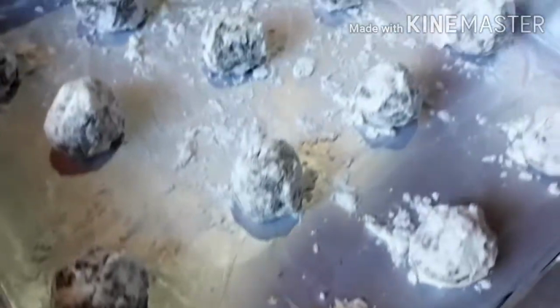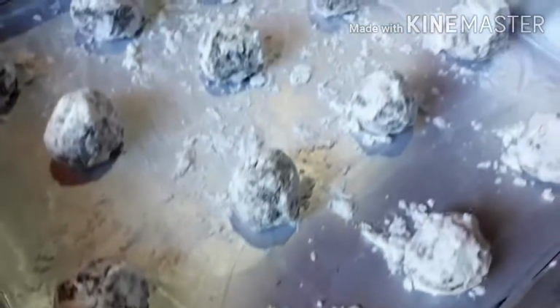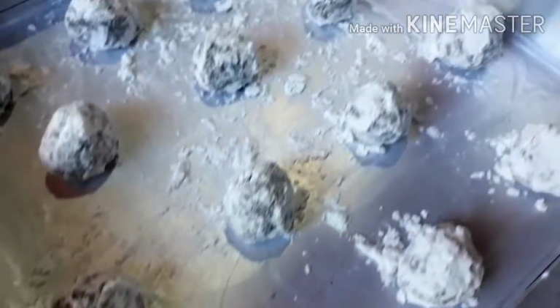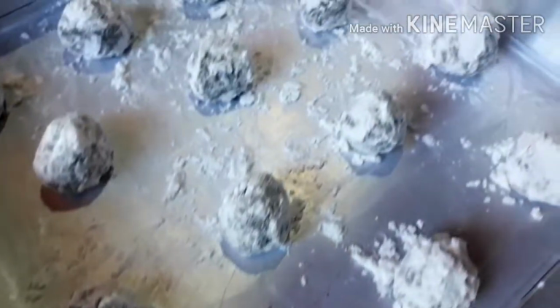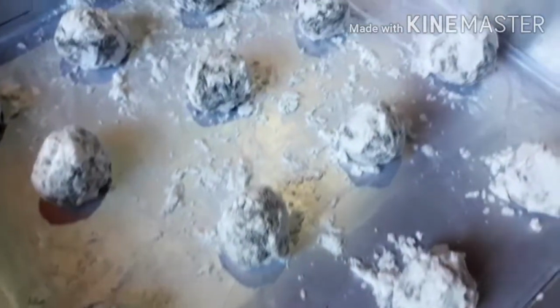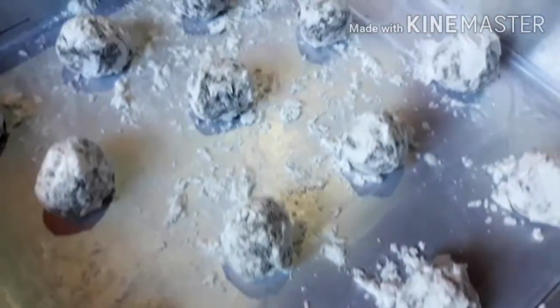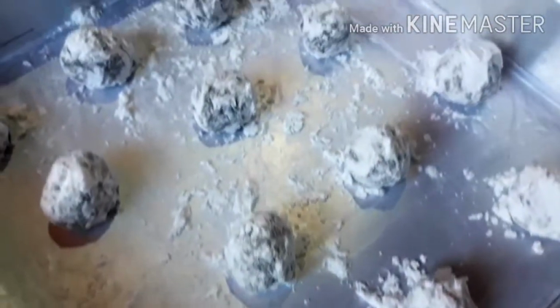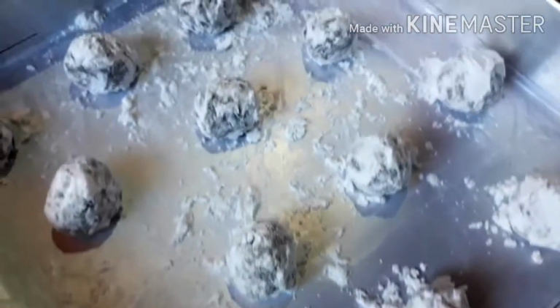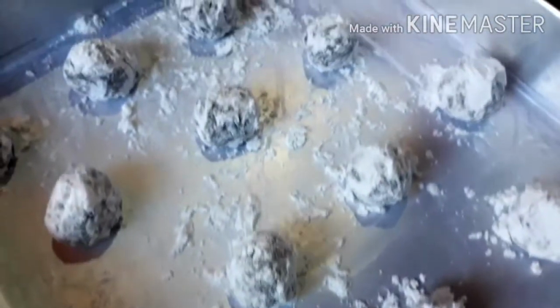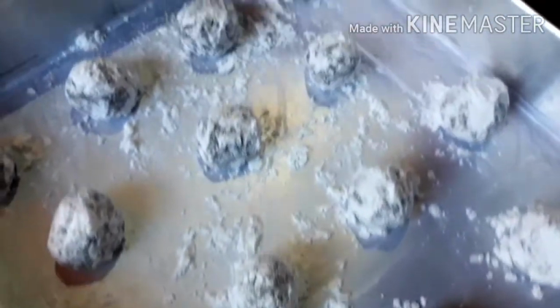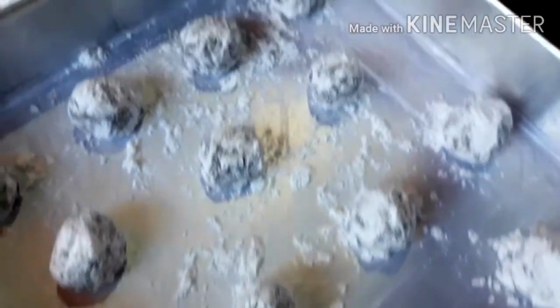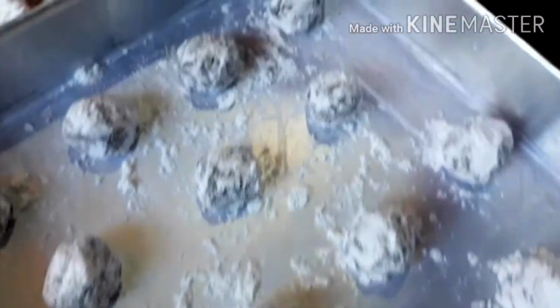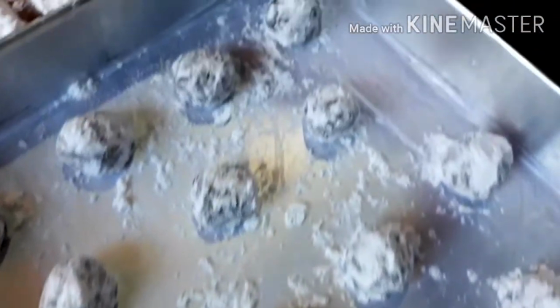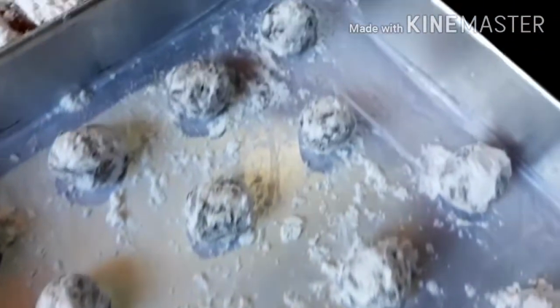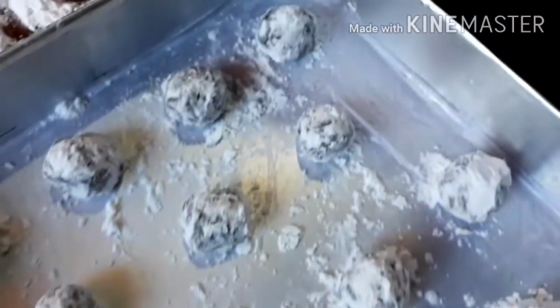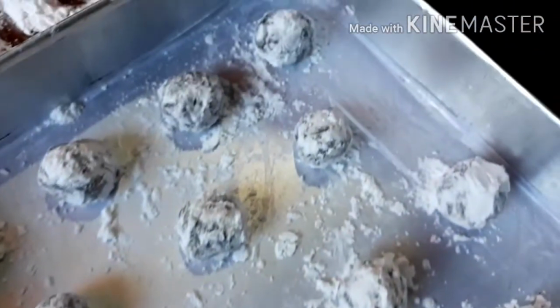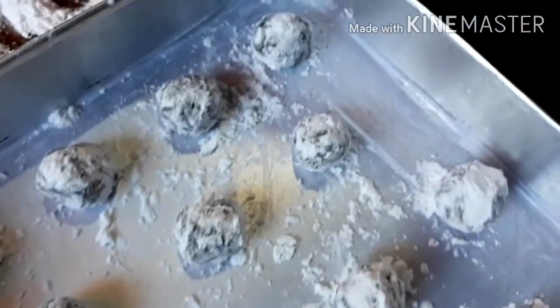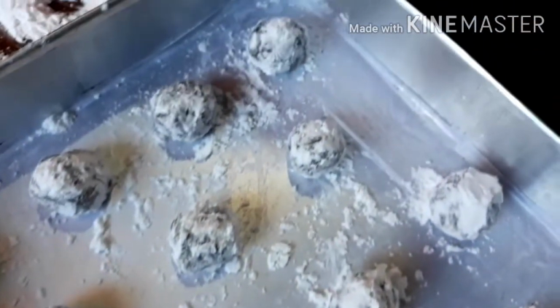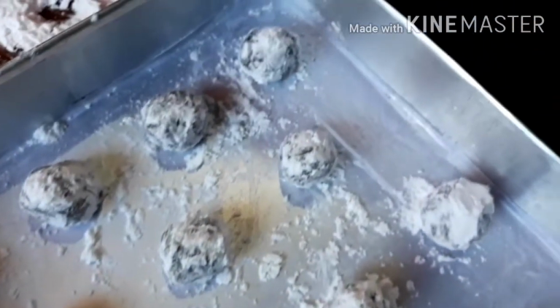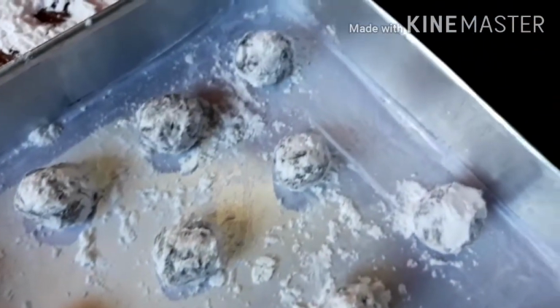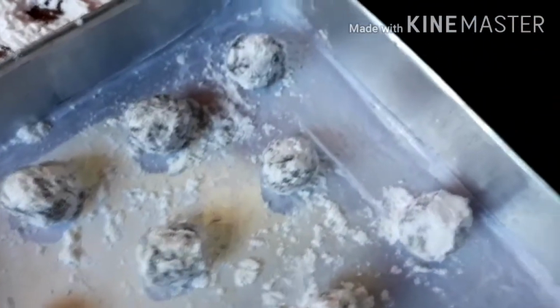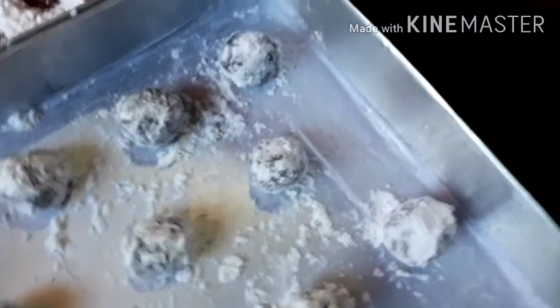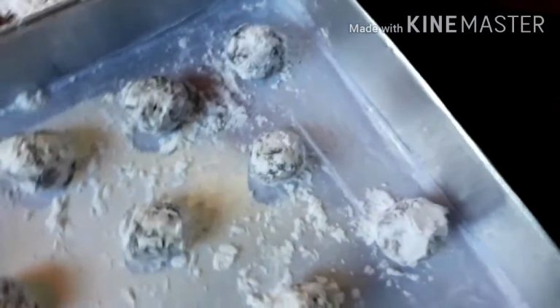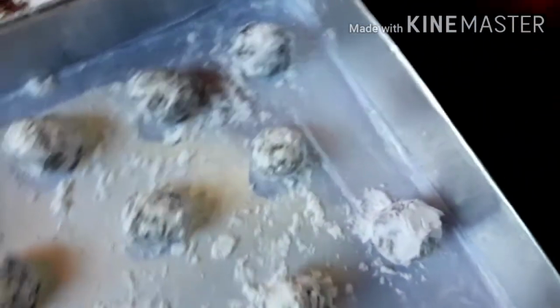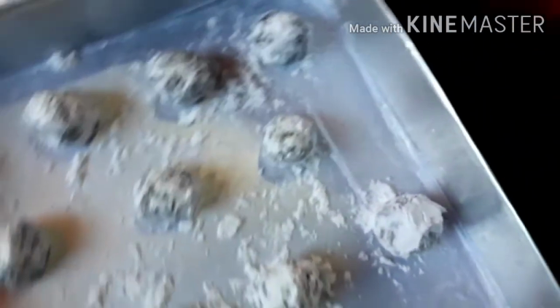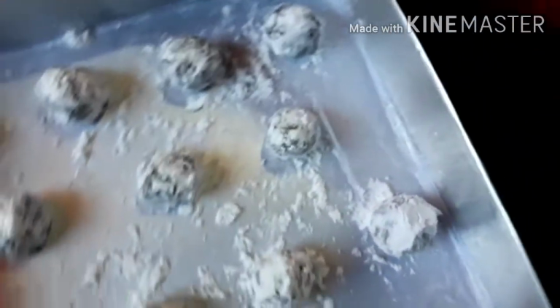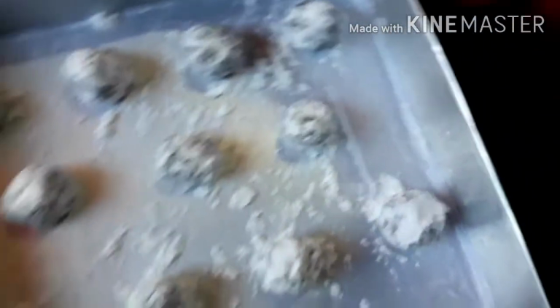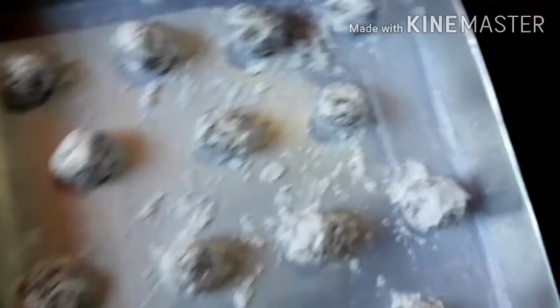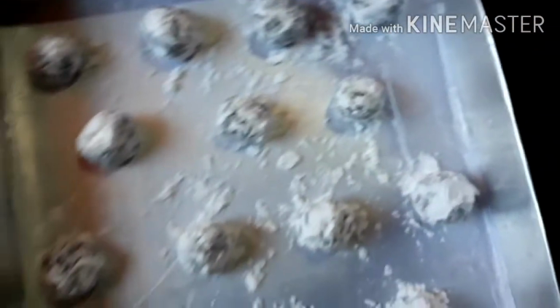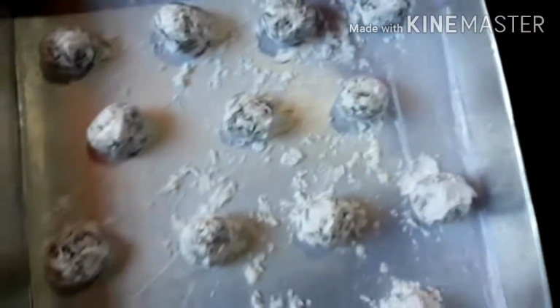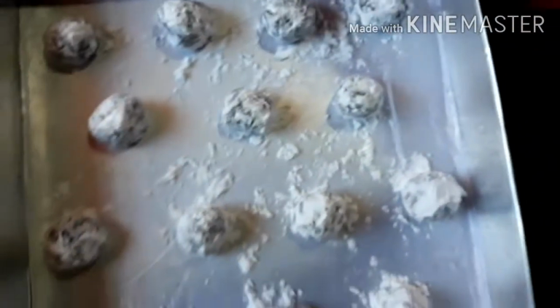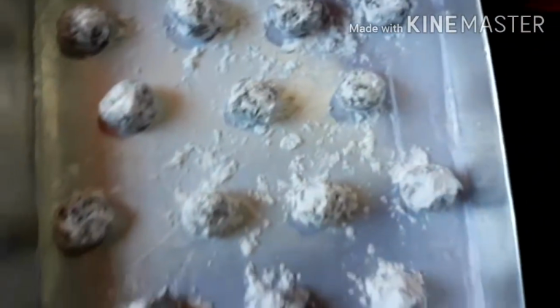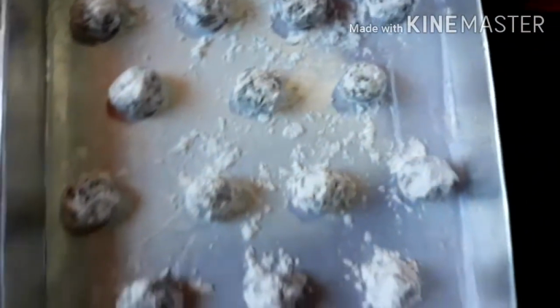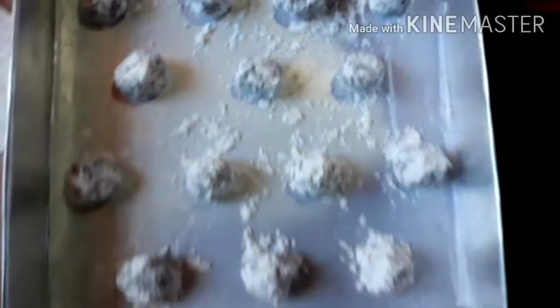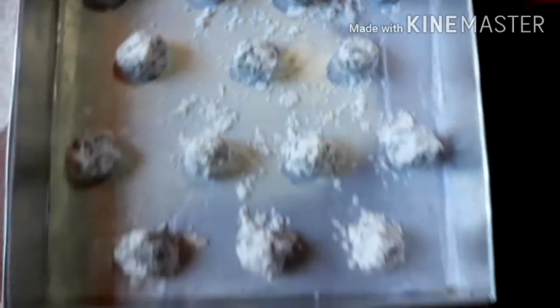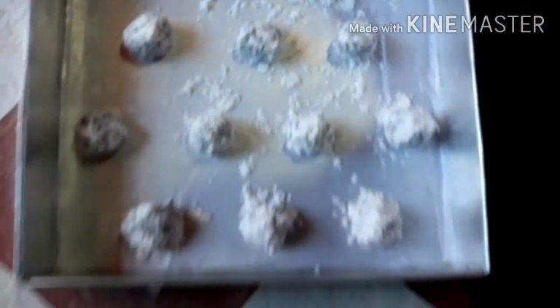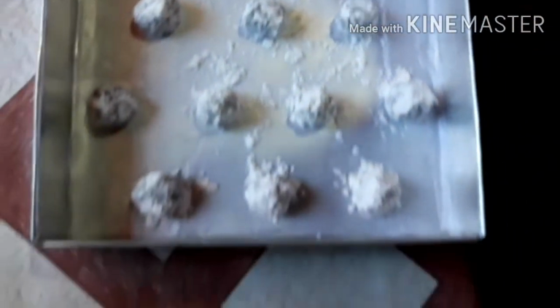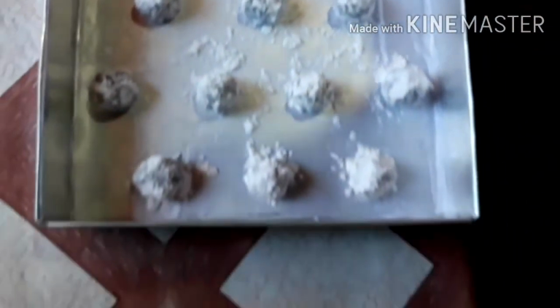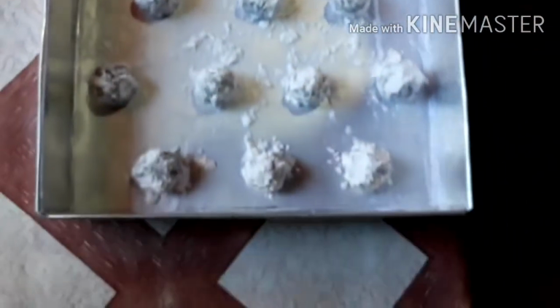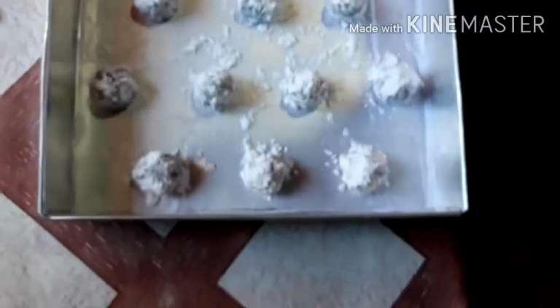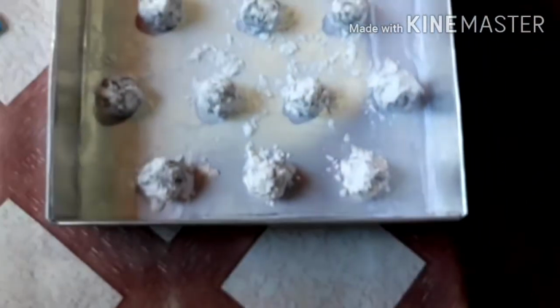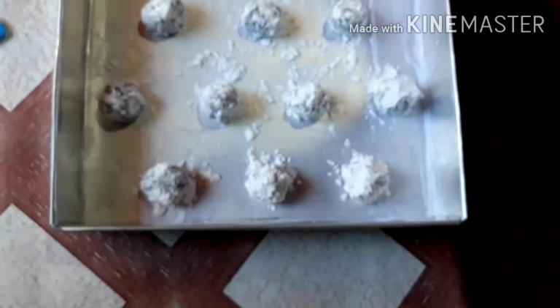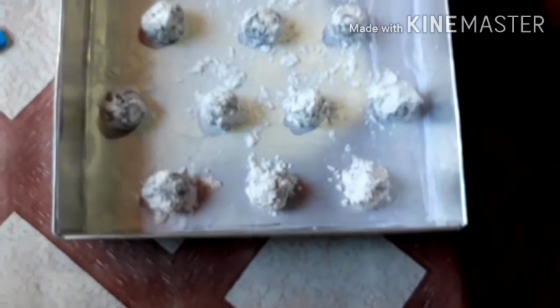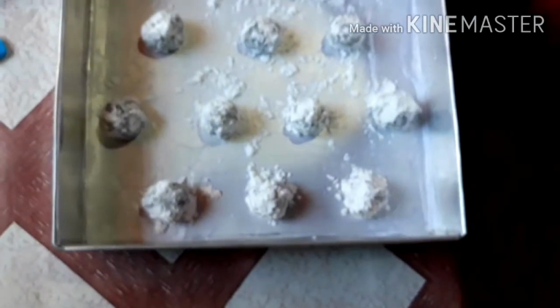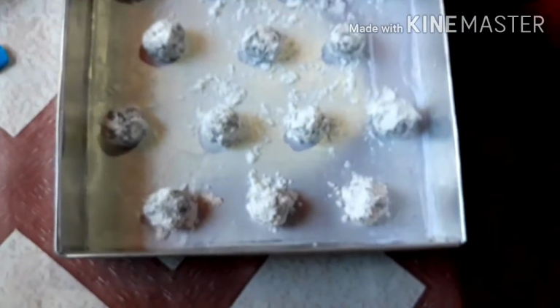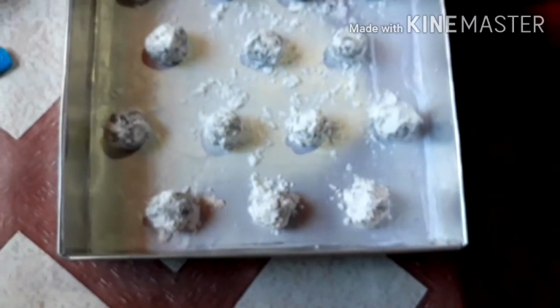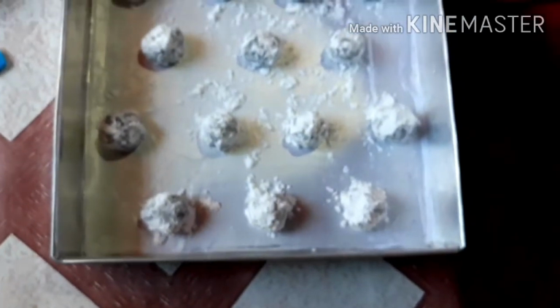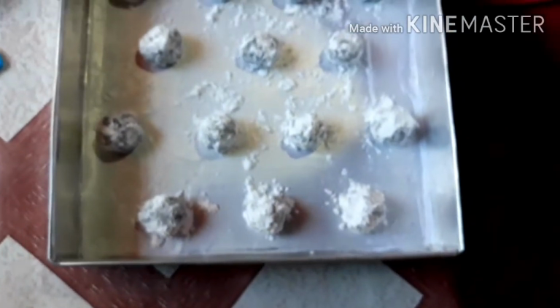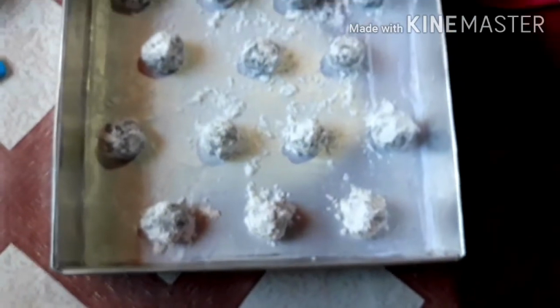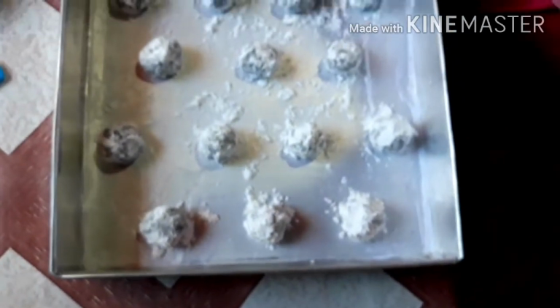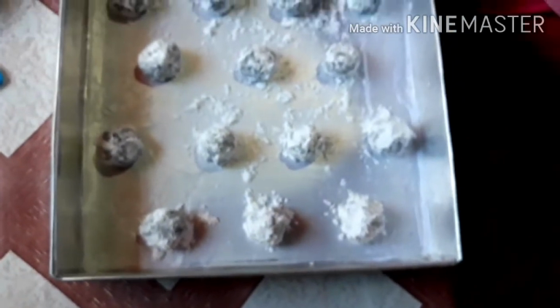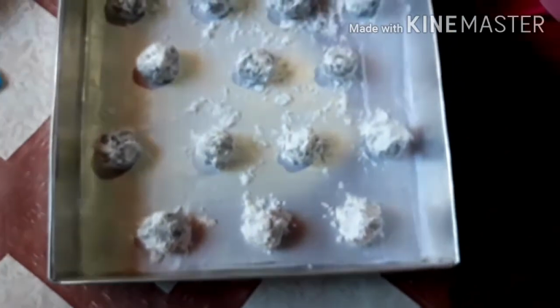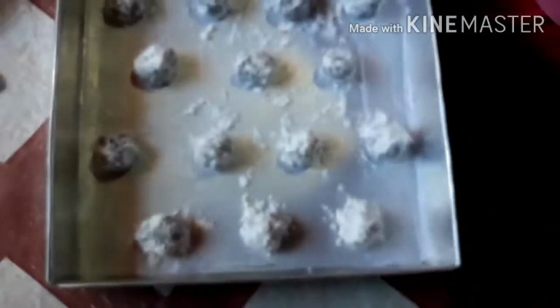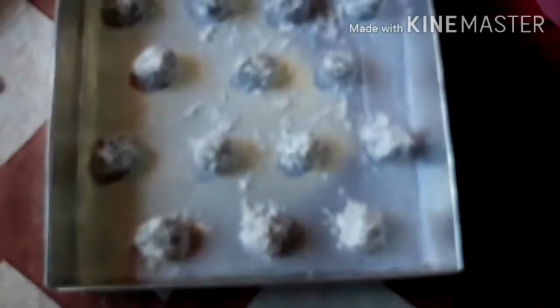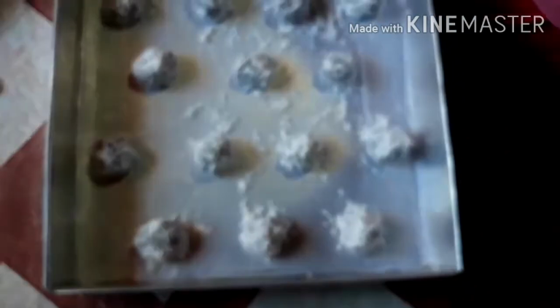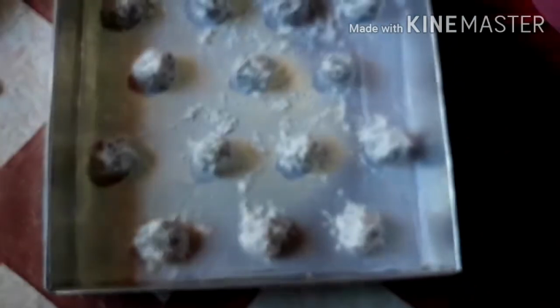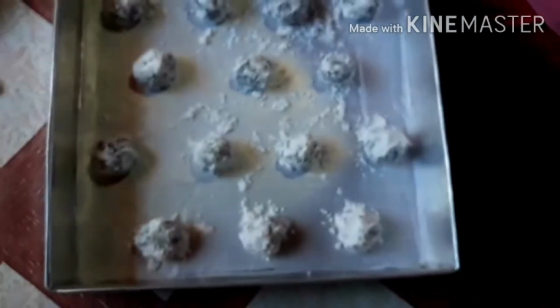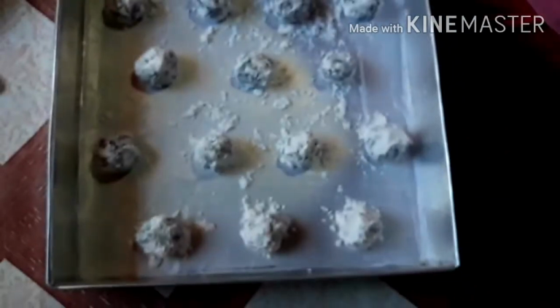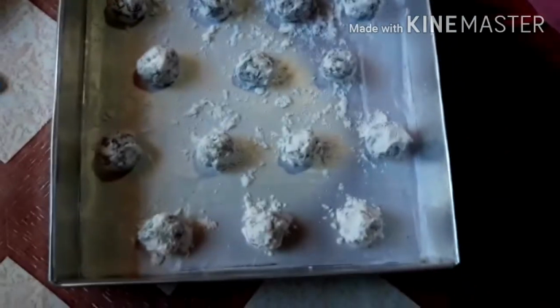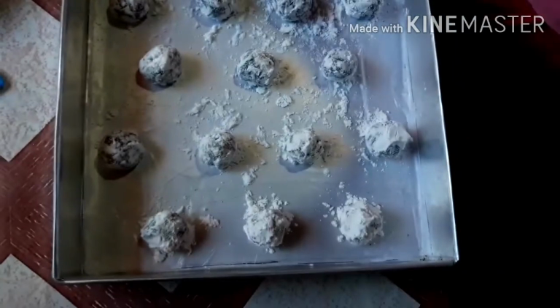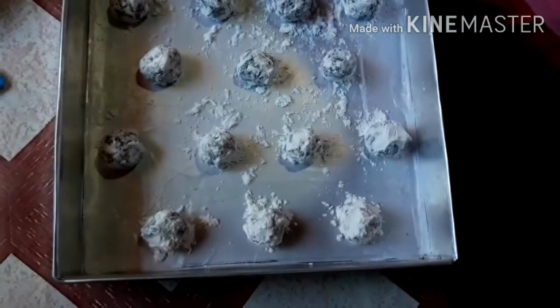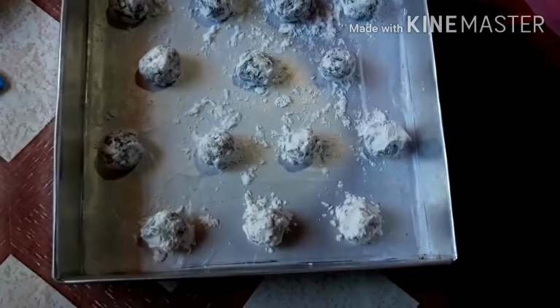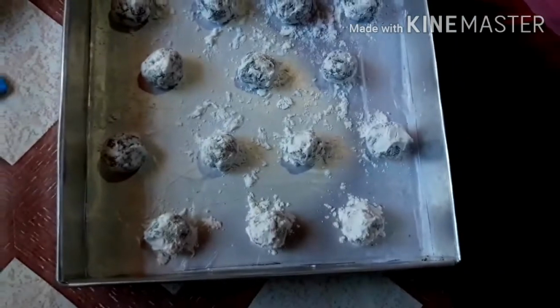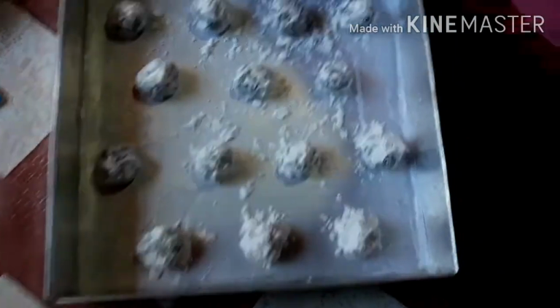Oh diba? Dapat follow the protocol po tayo. Dapat social distancing — and the crinkles on the pan should also have social distancing between them!